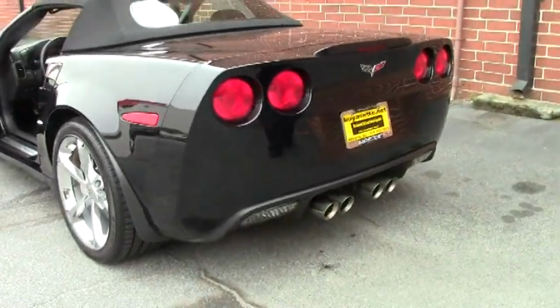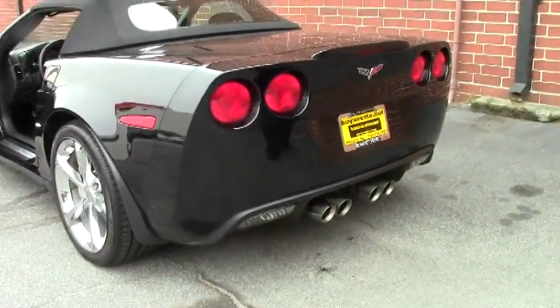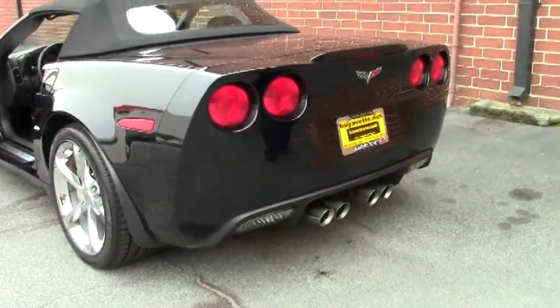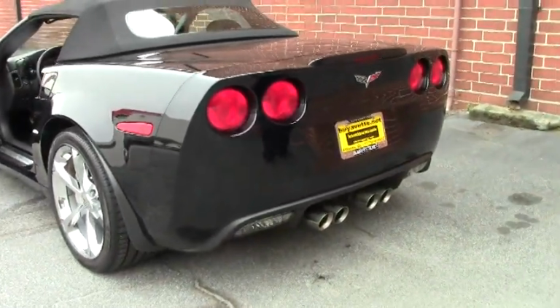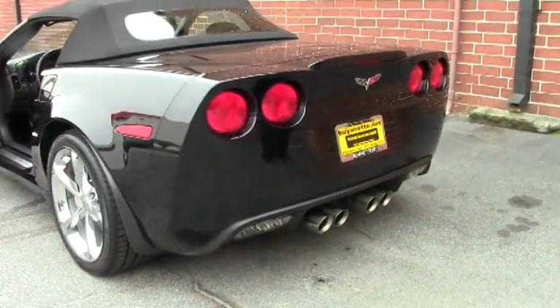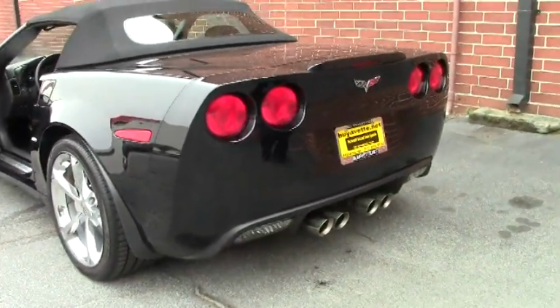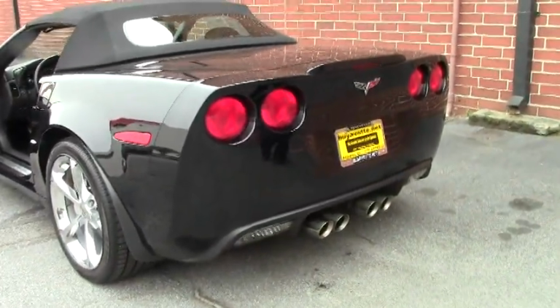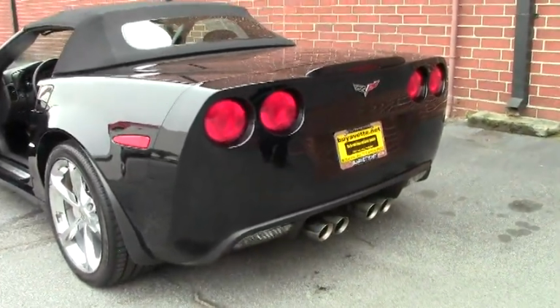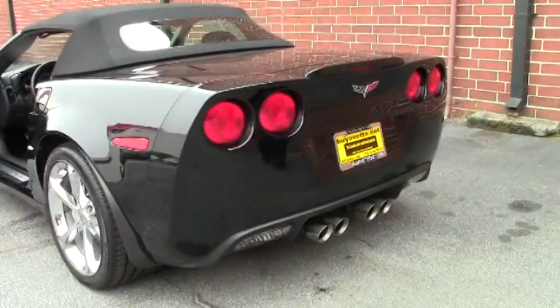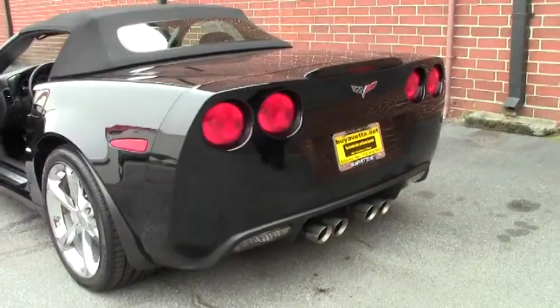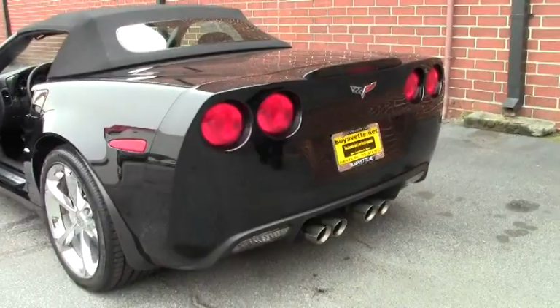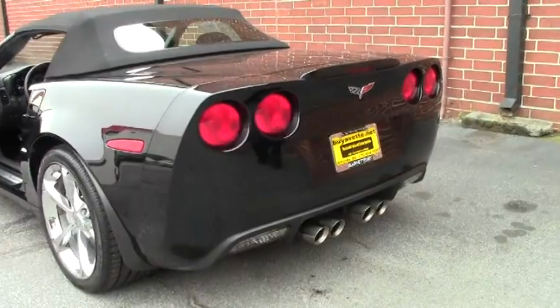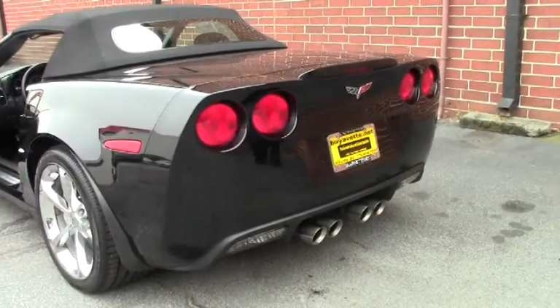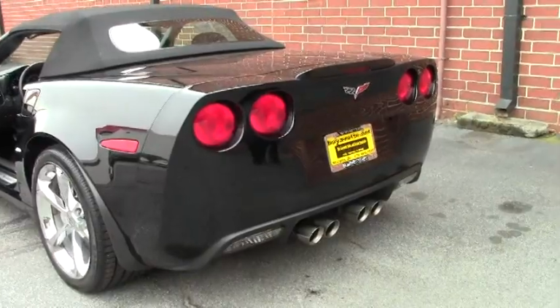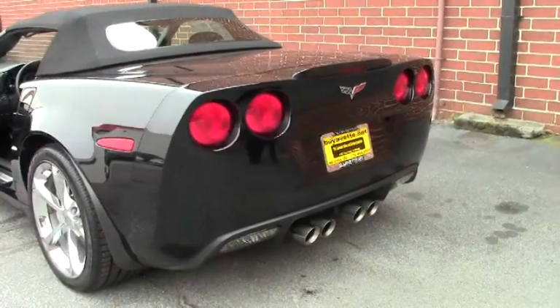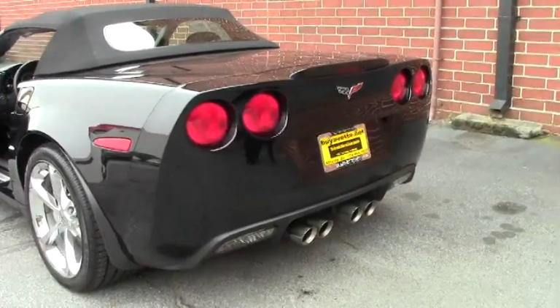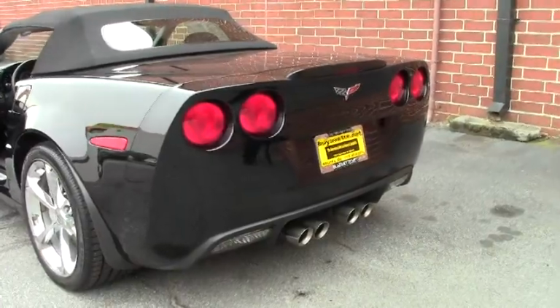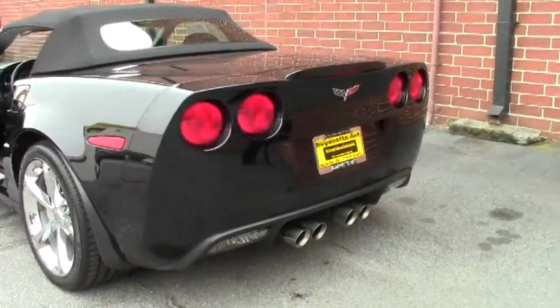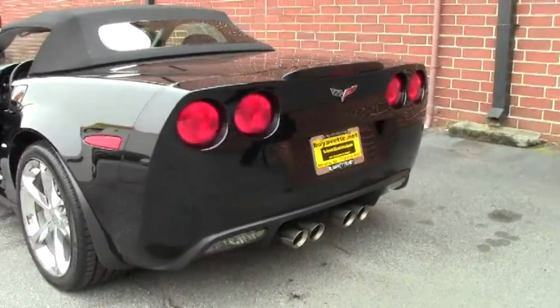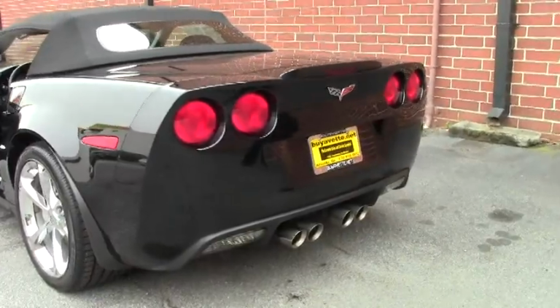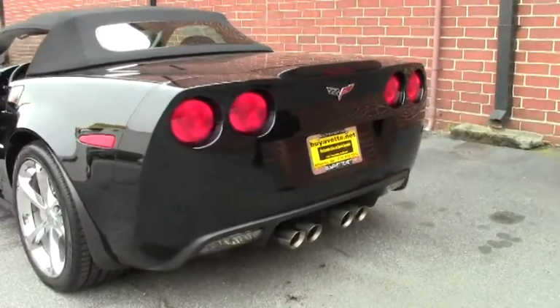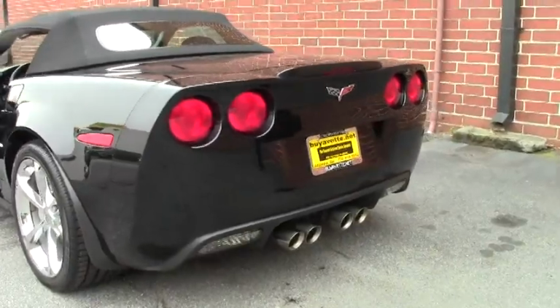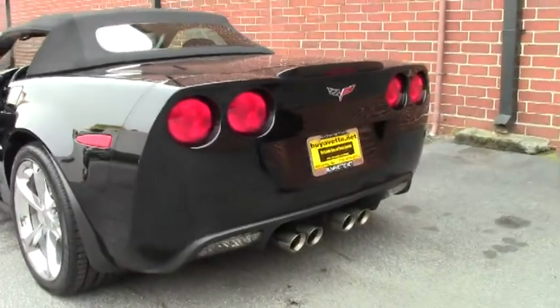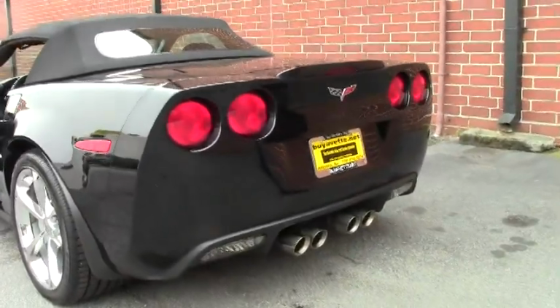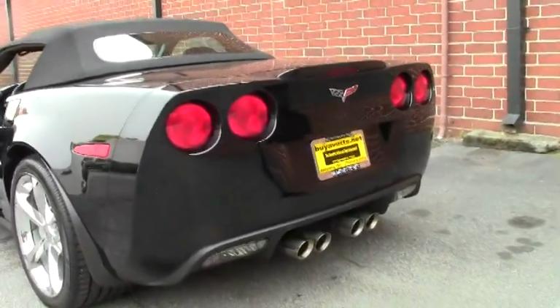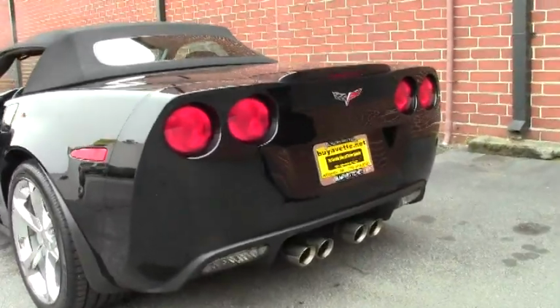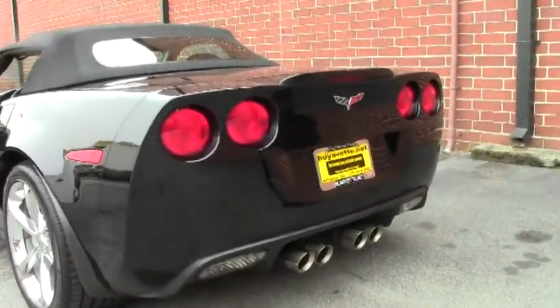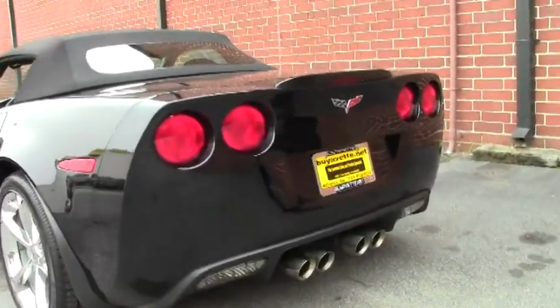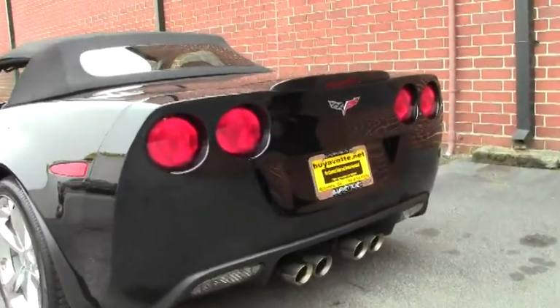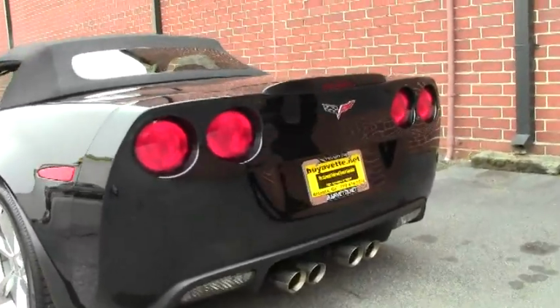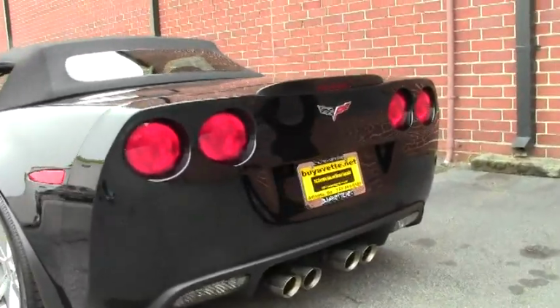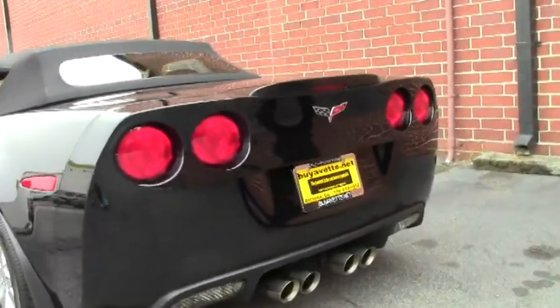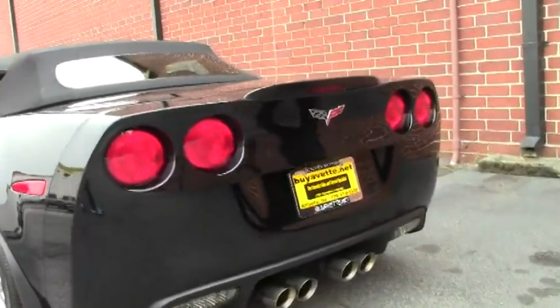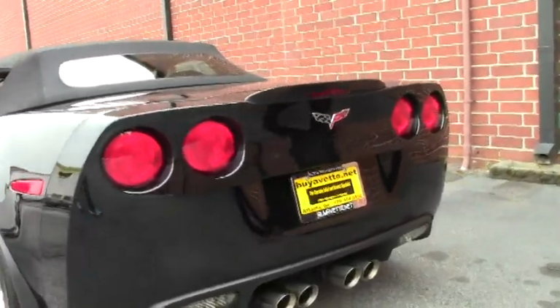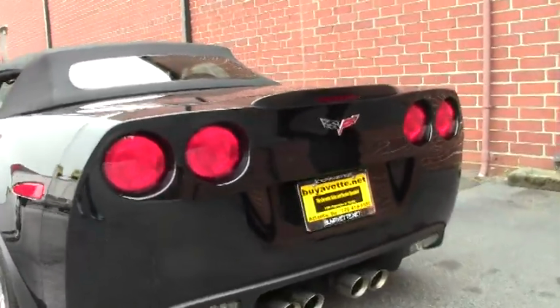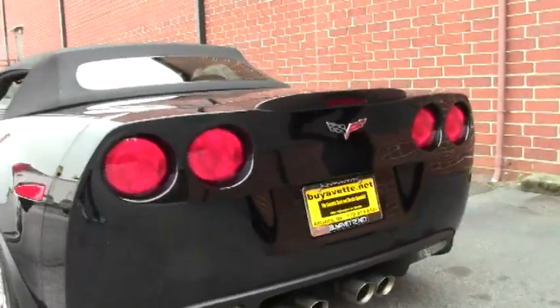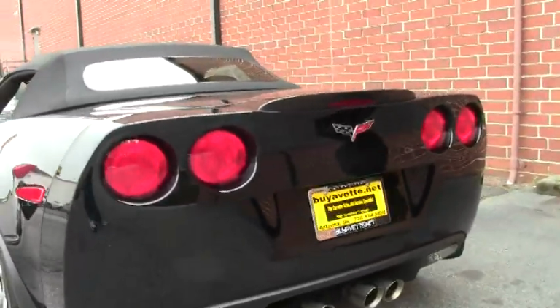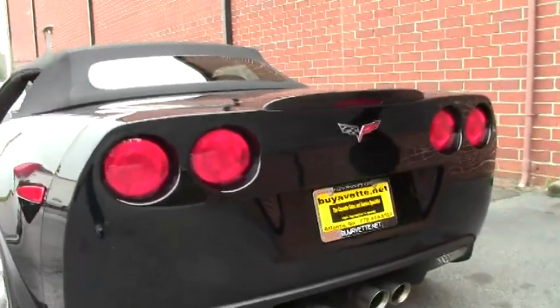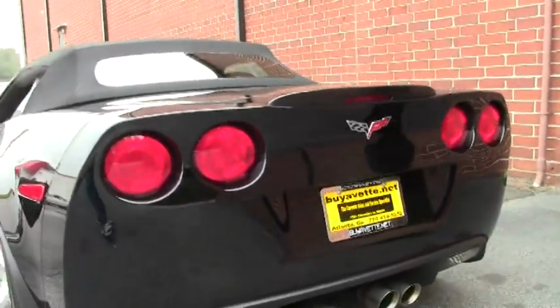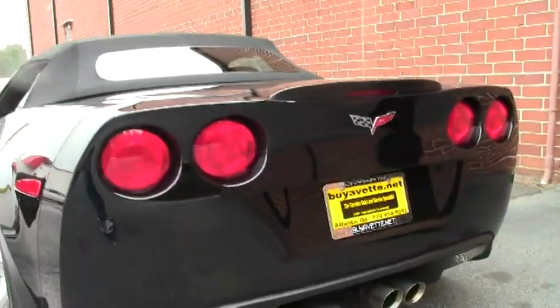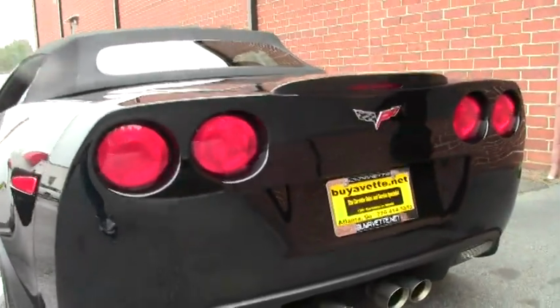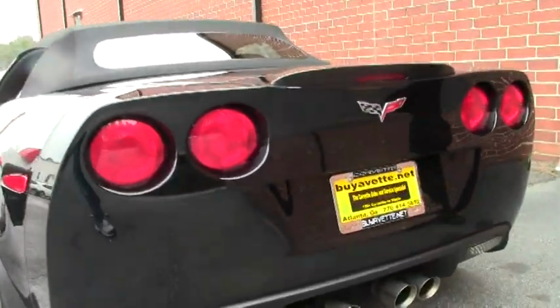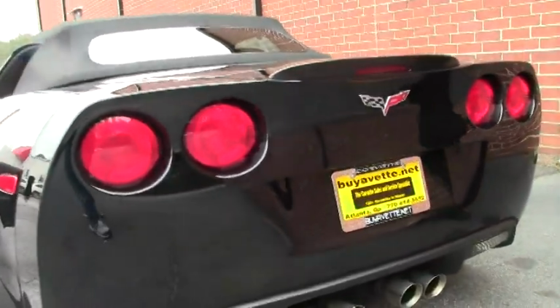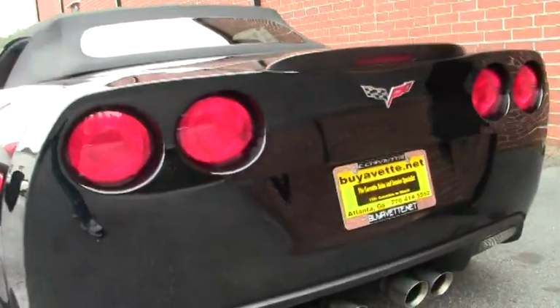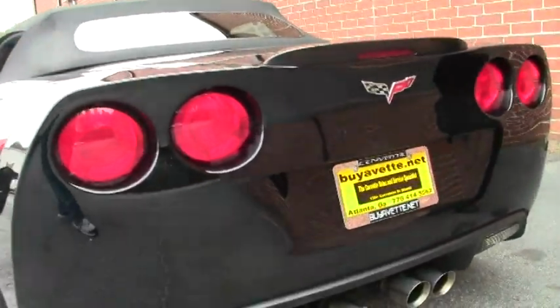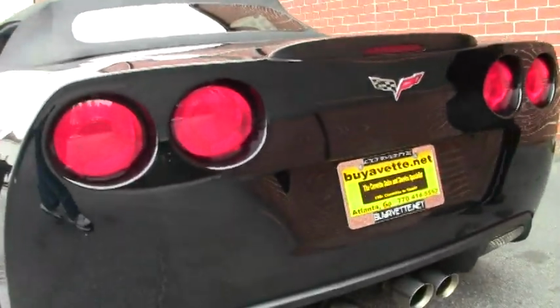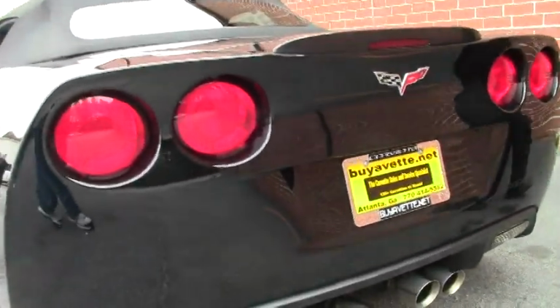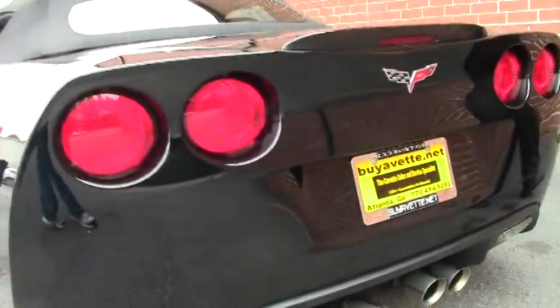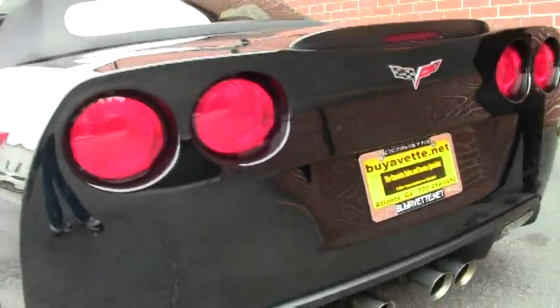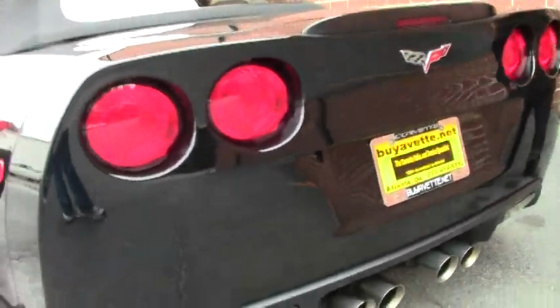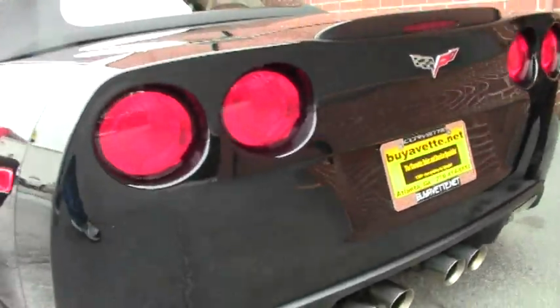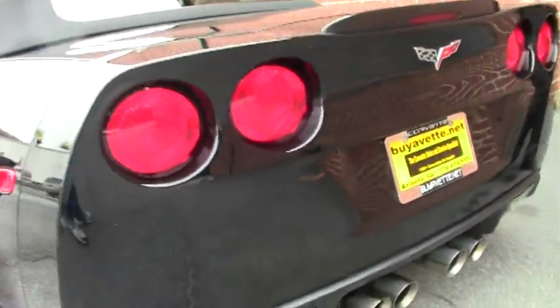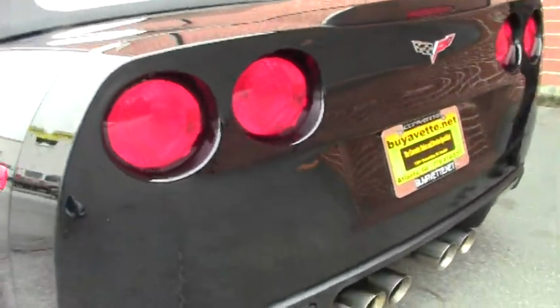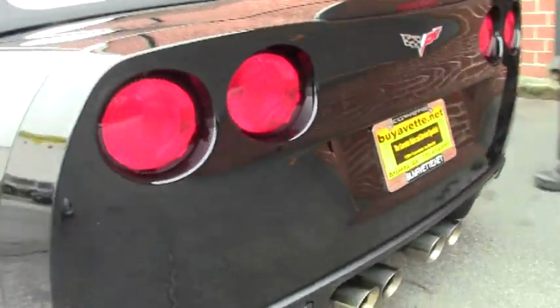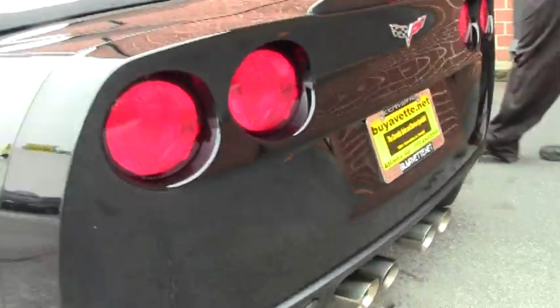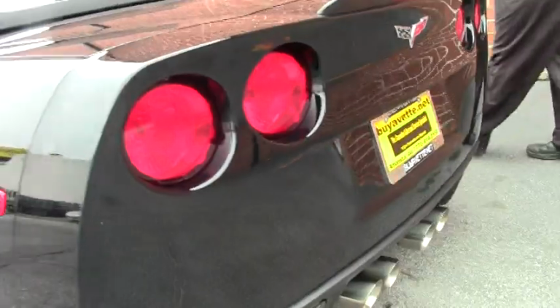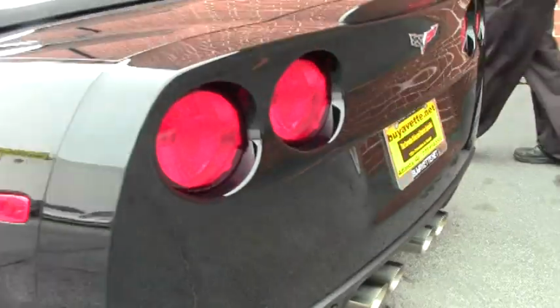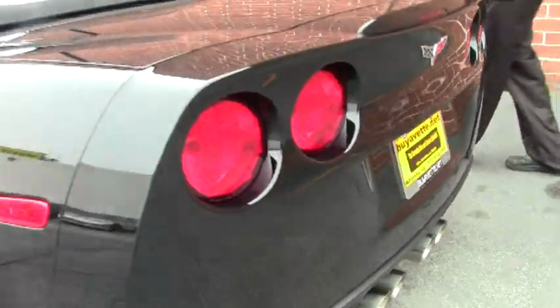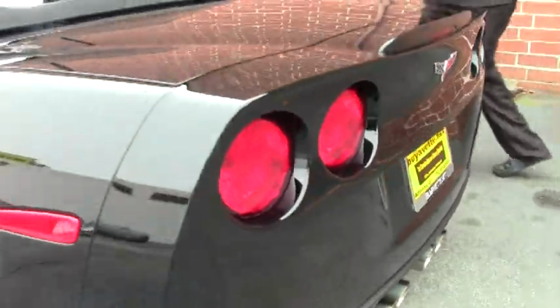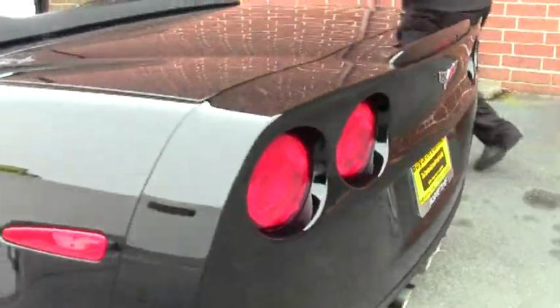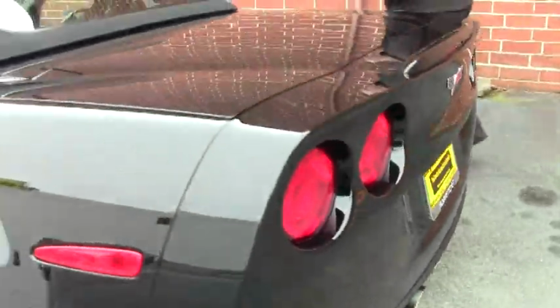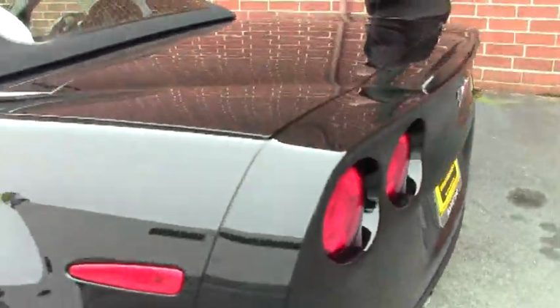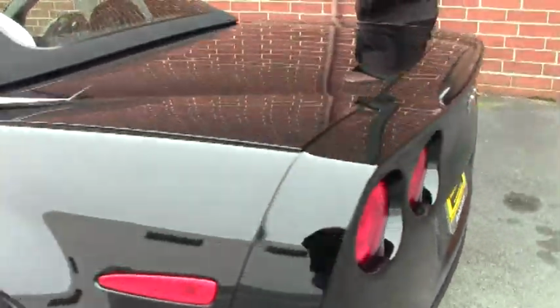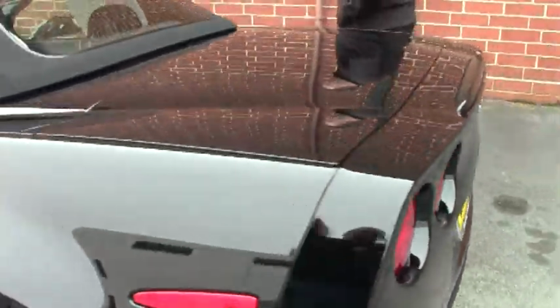The stock exhaust is dual mode, so it opens up at about 3,000 RPM.